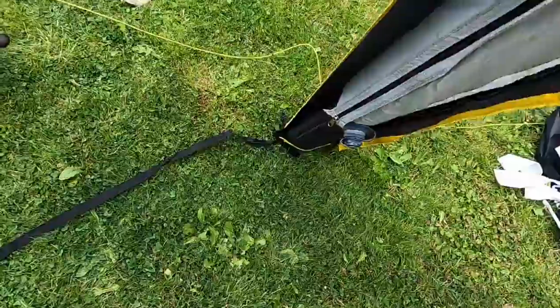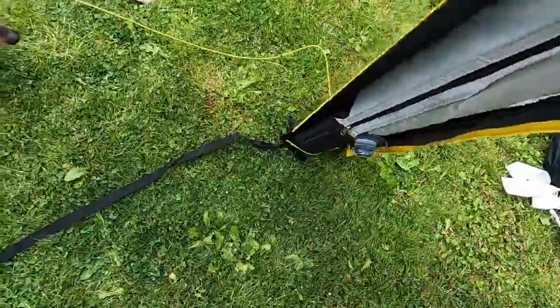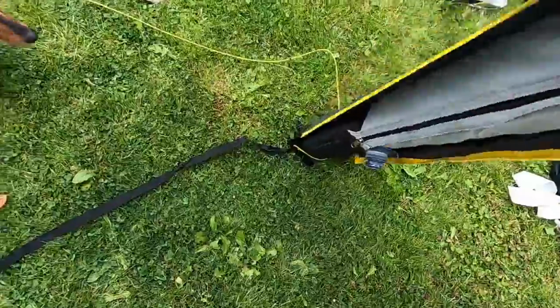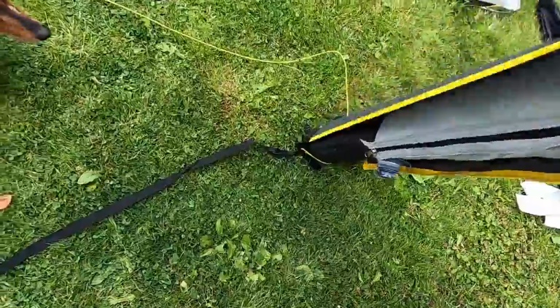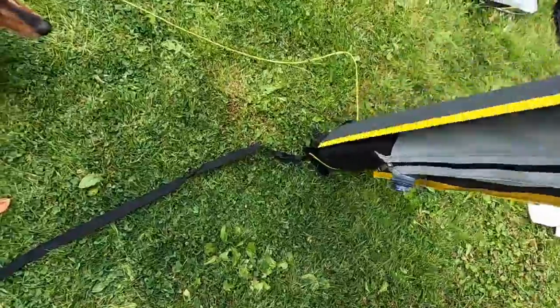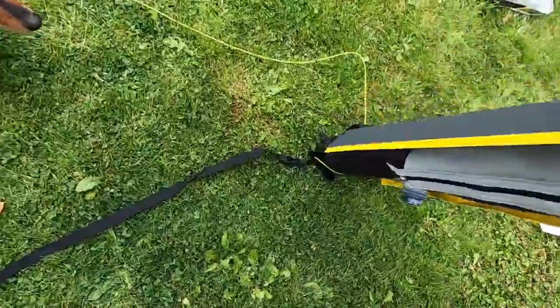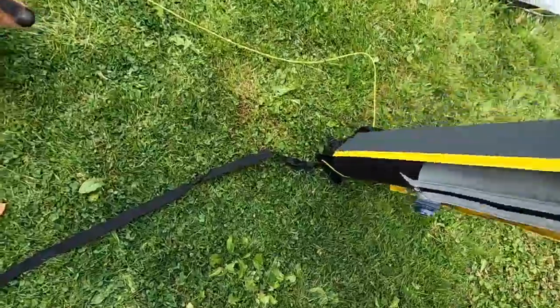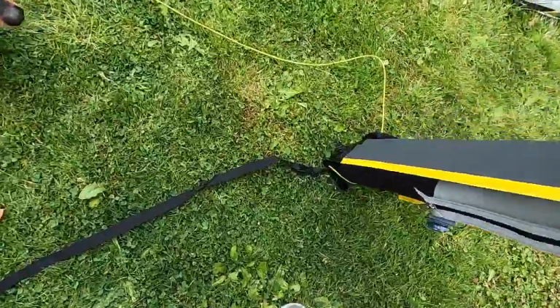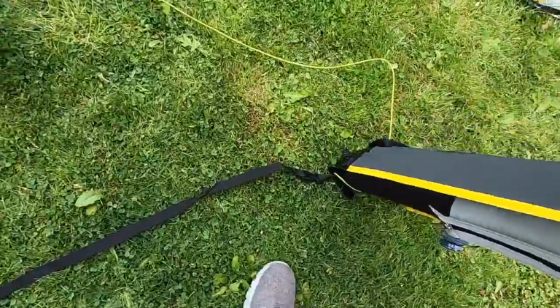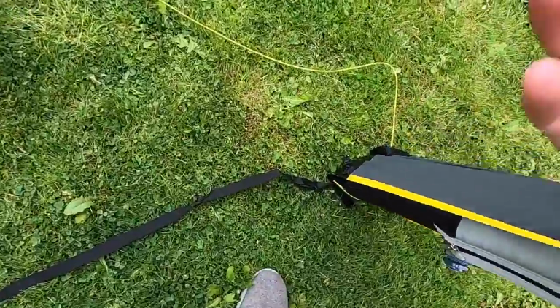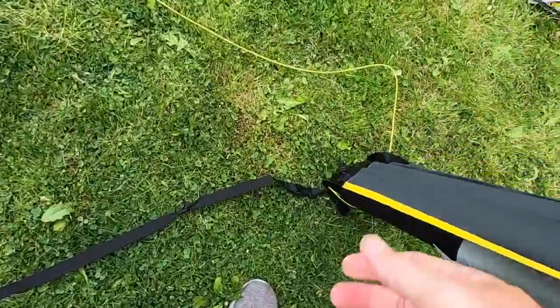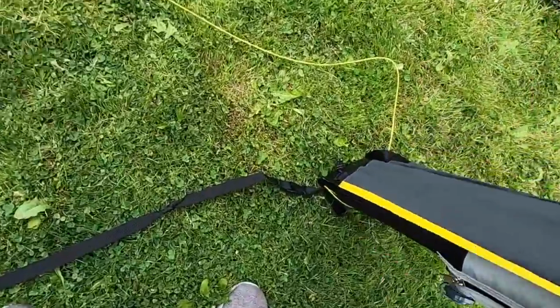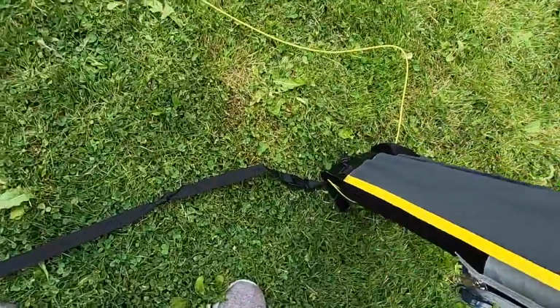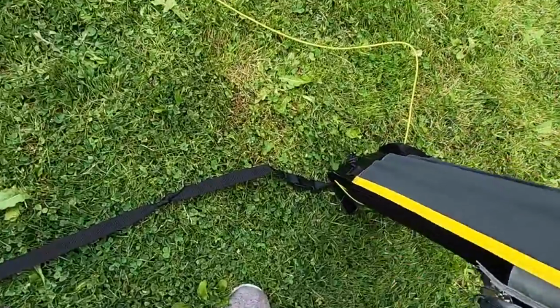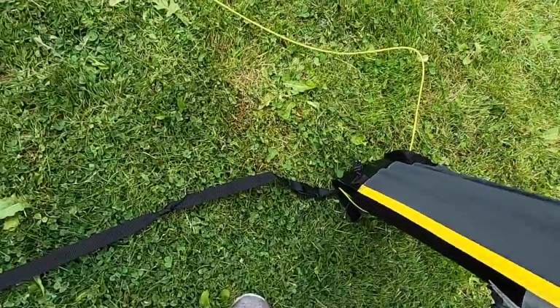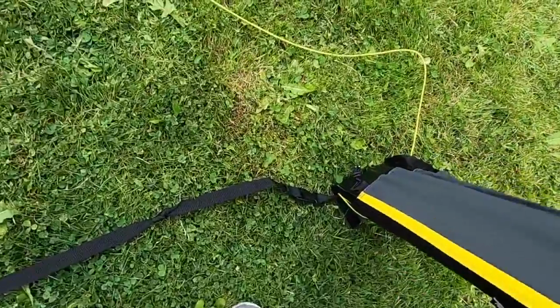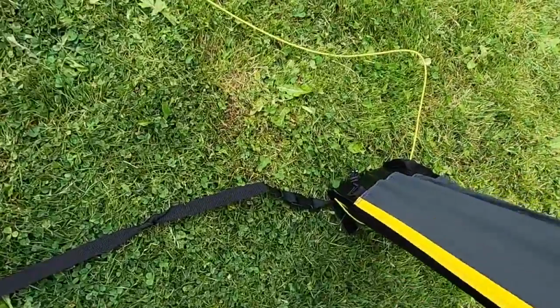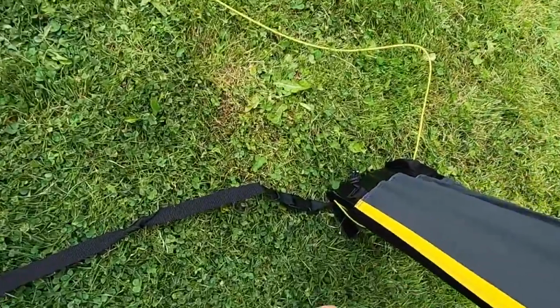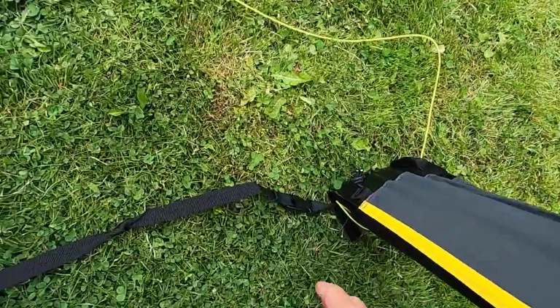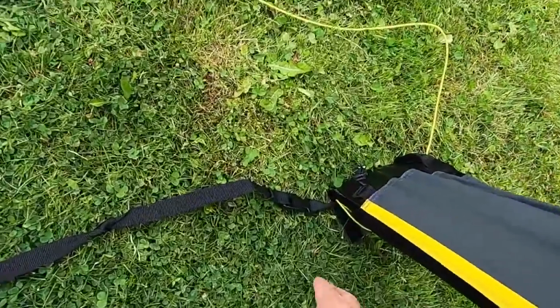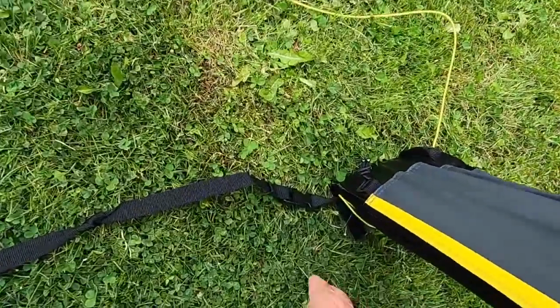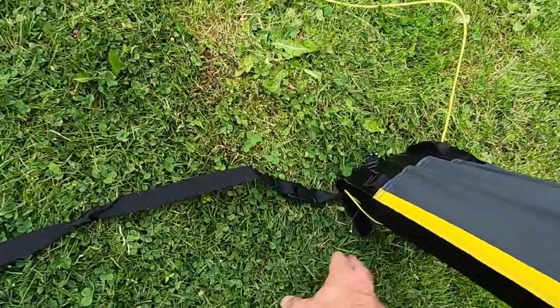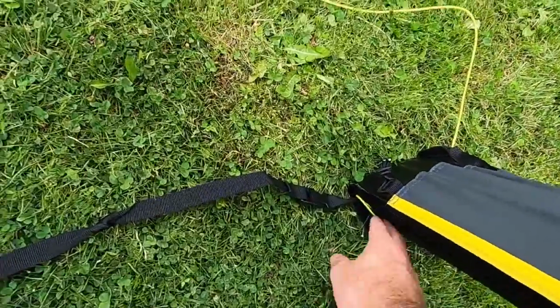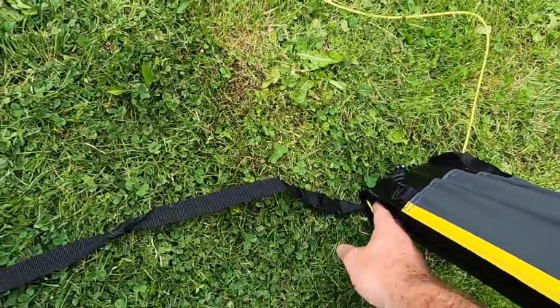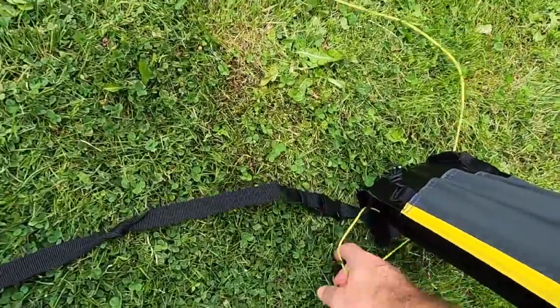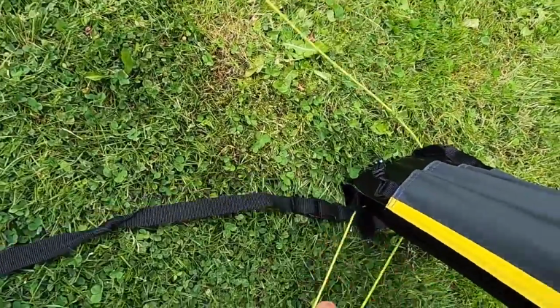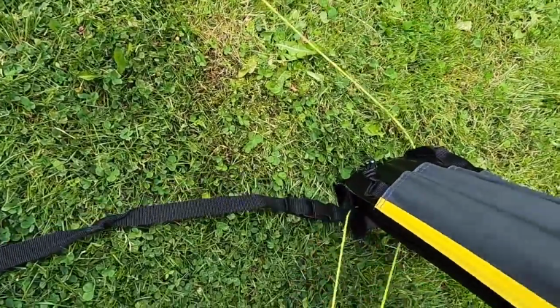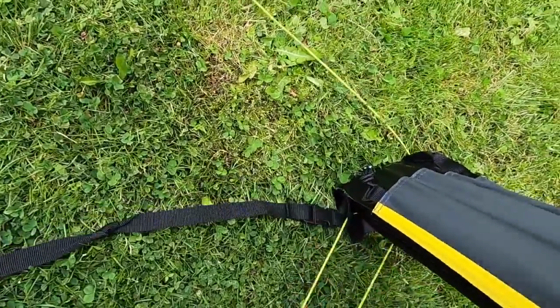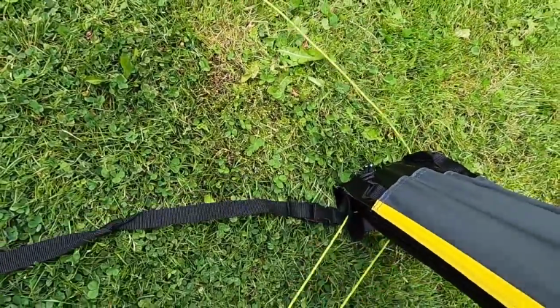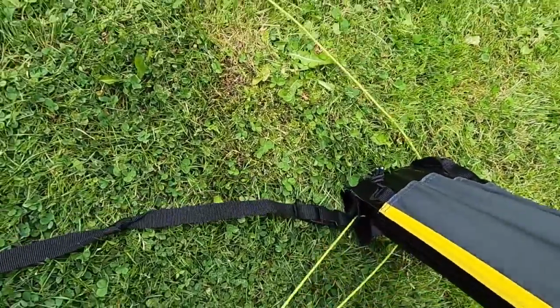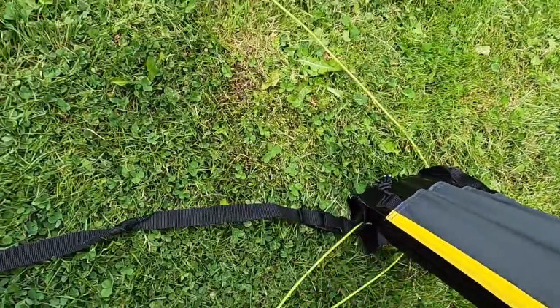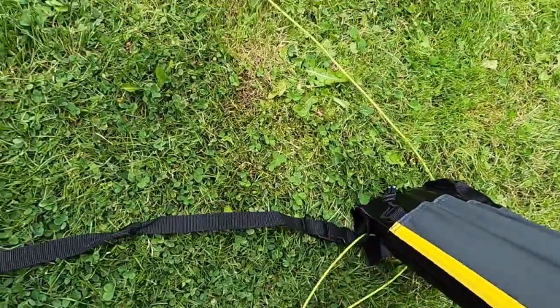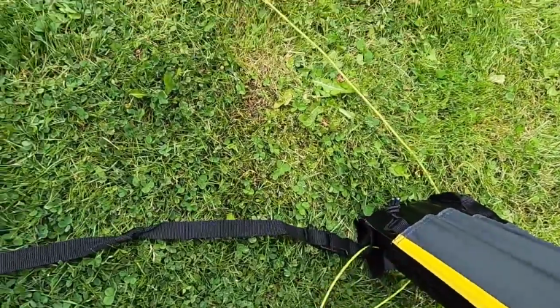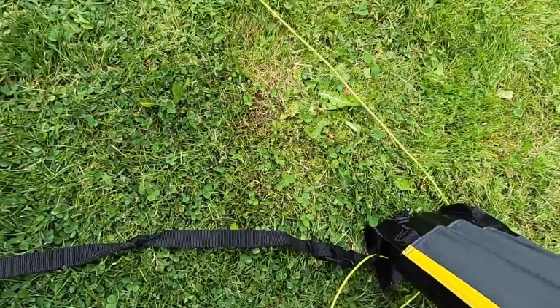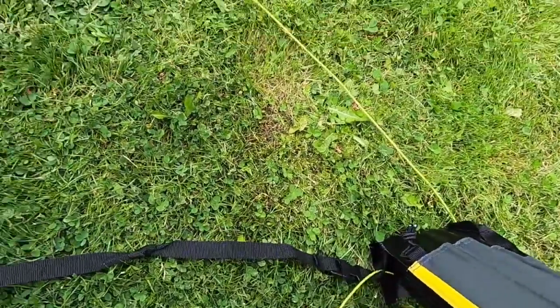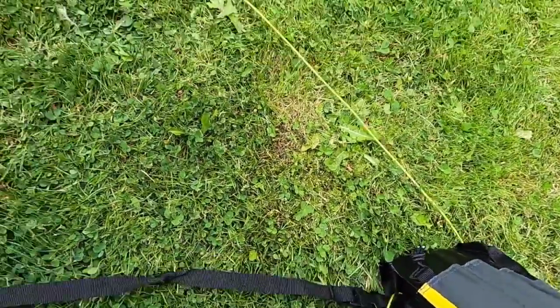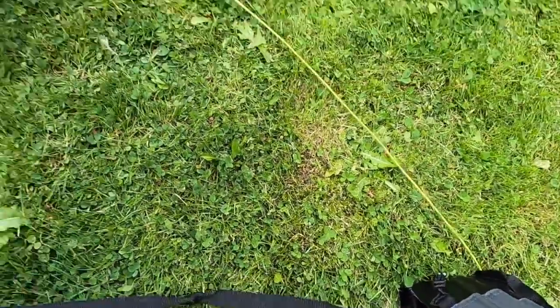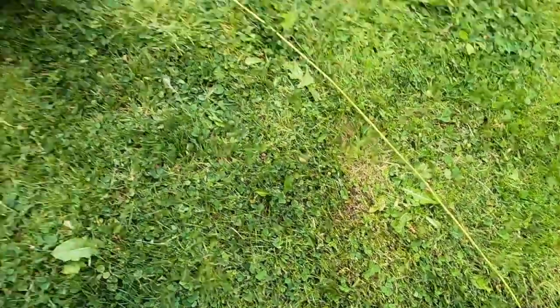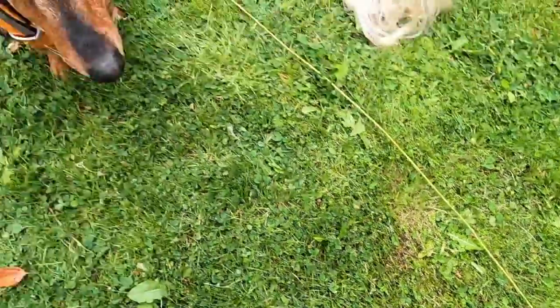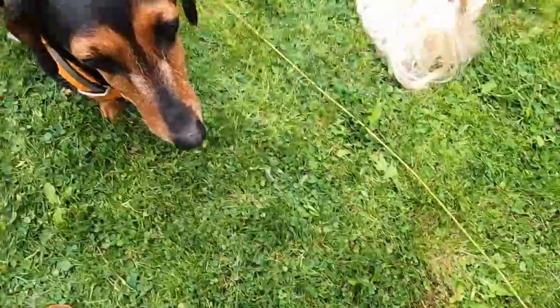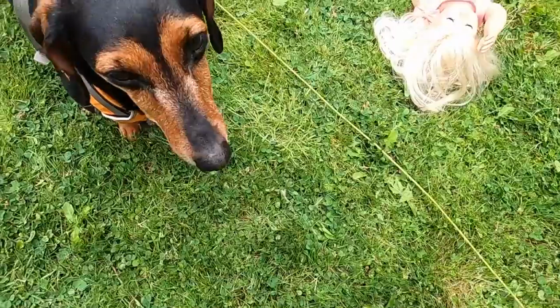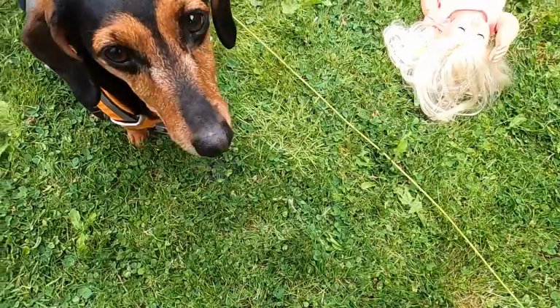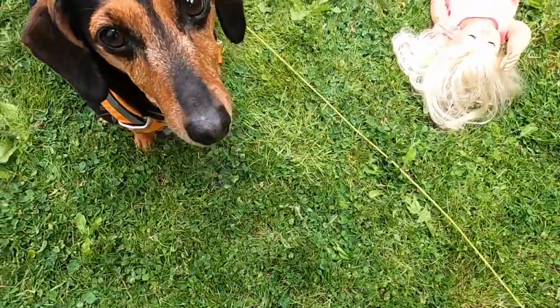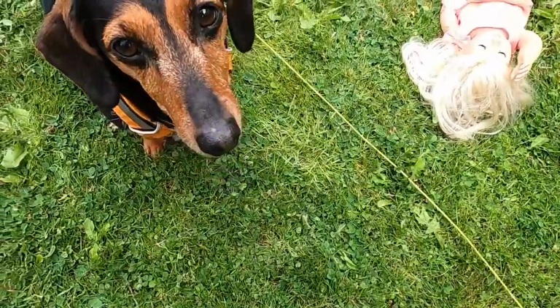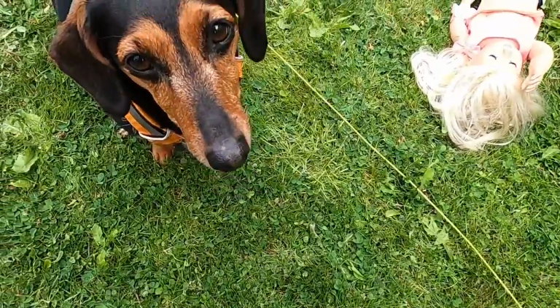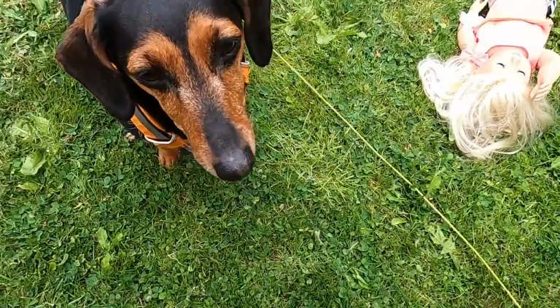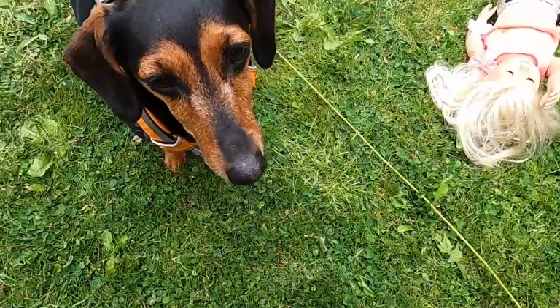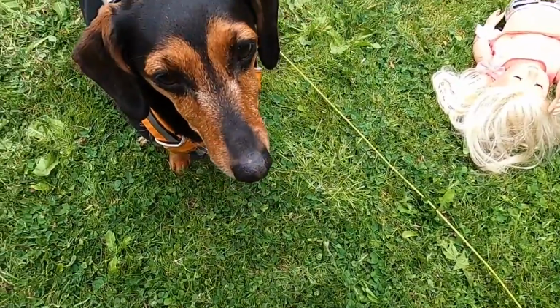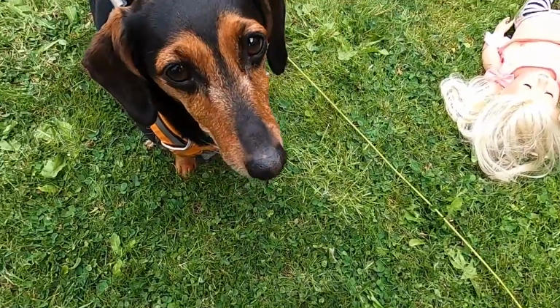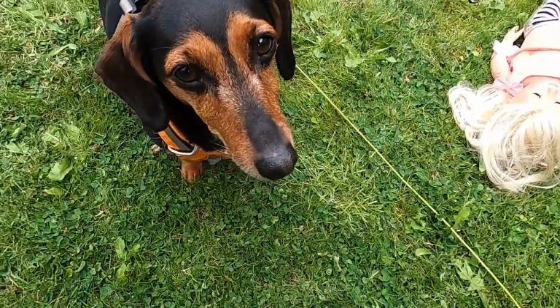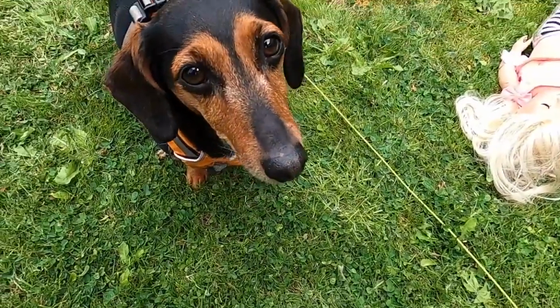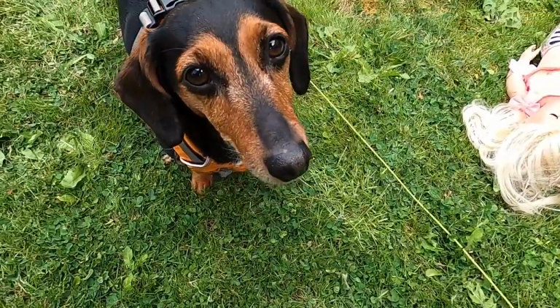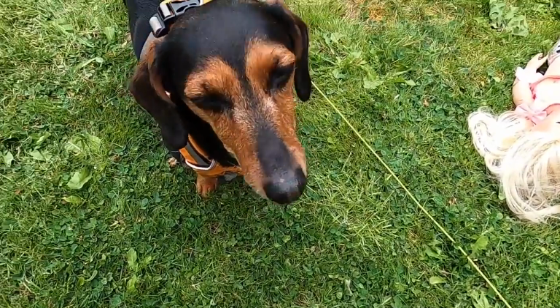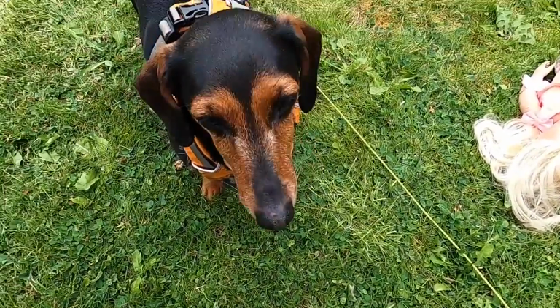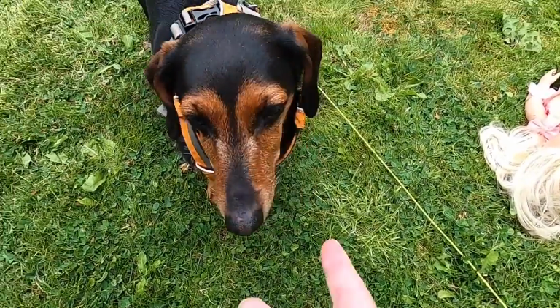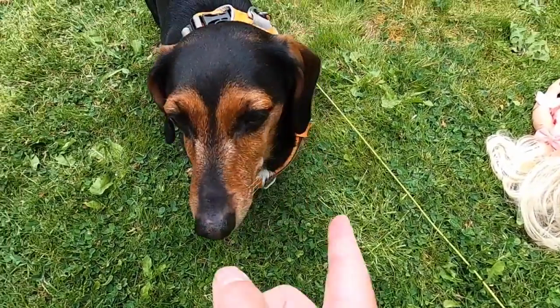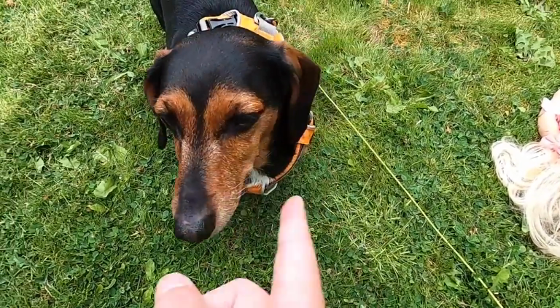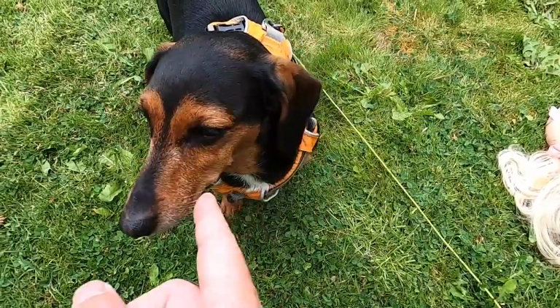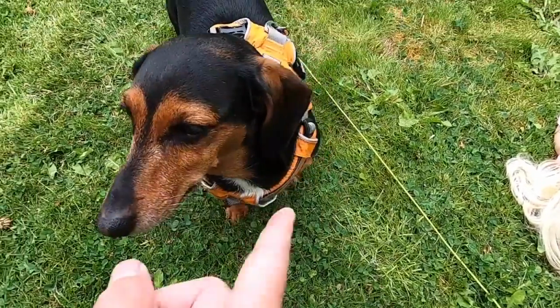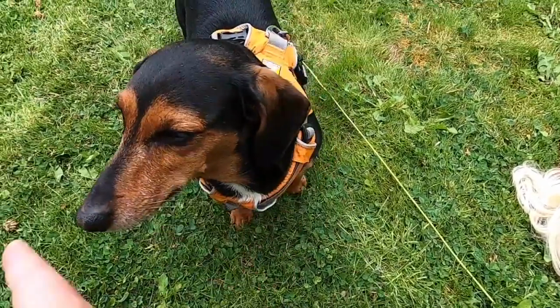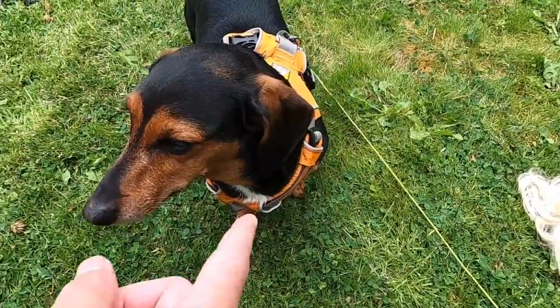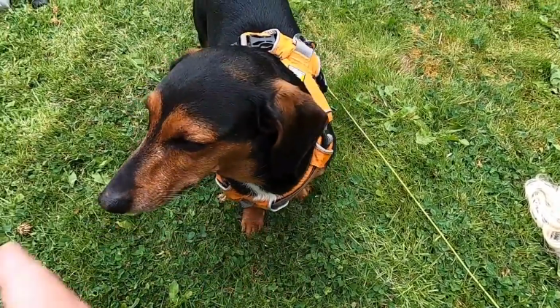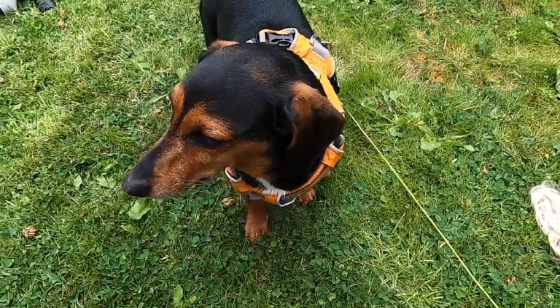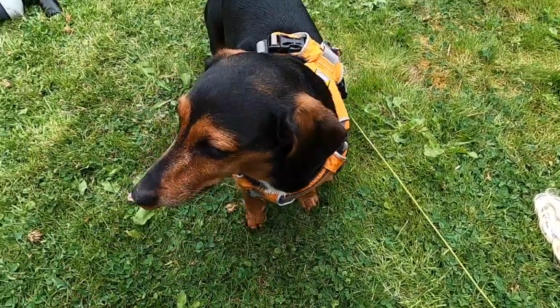This is a tent, sir! Yeah, and we have to untangle the bloody dog again. Pain in the arse. You just tangle everything up.